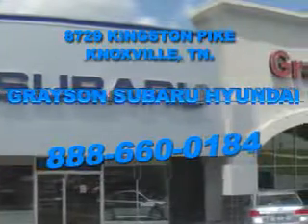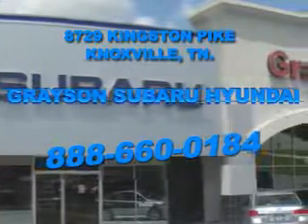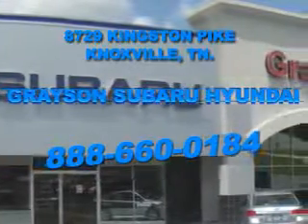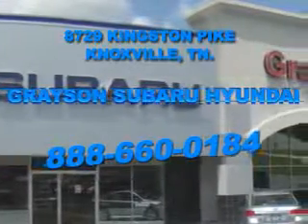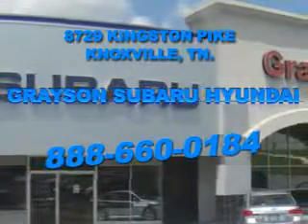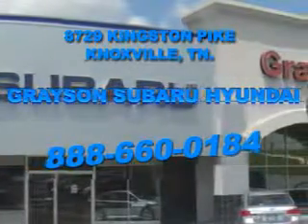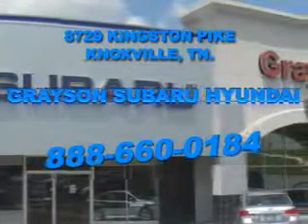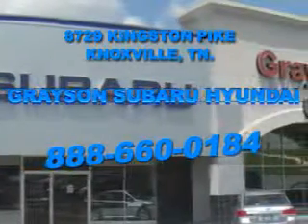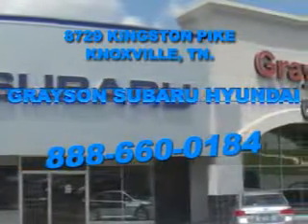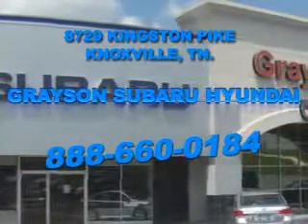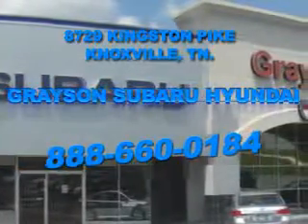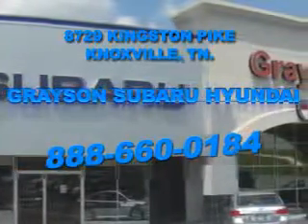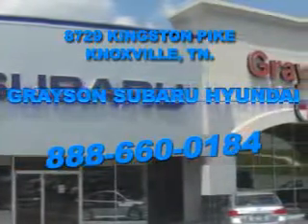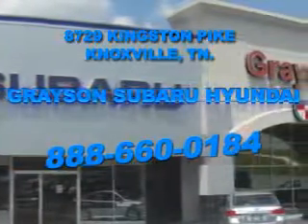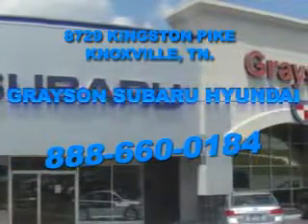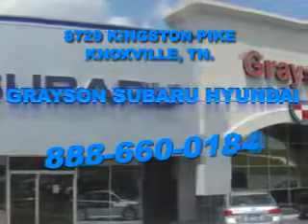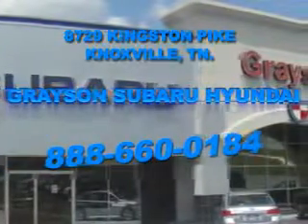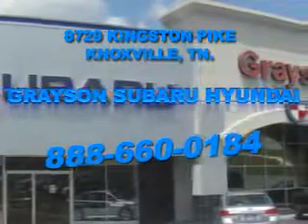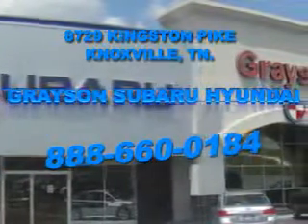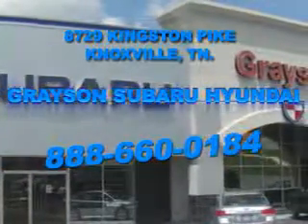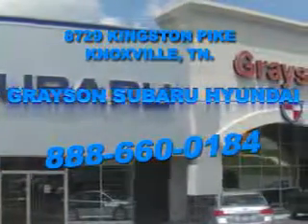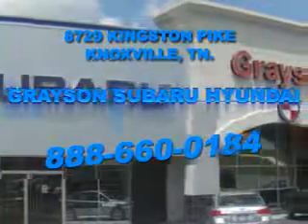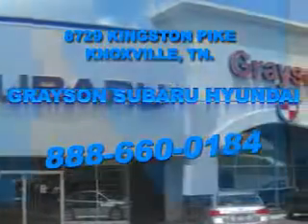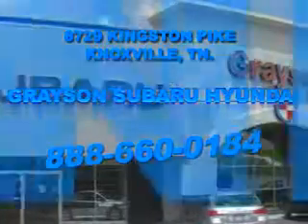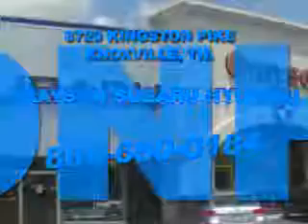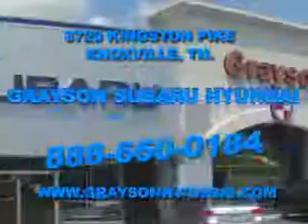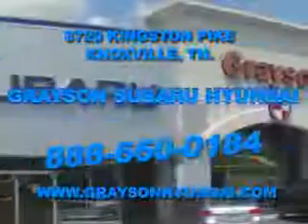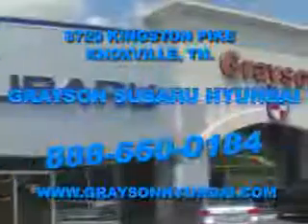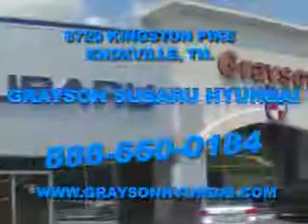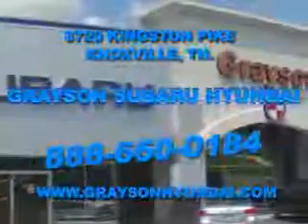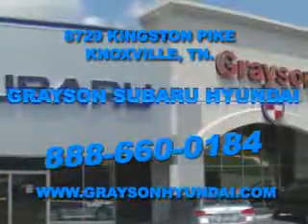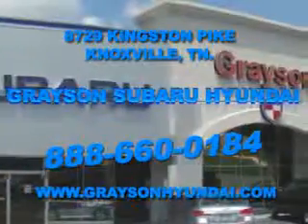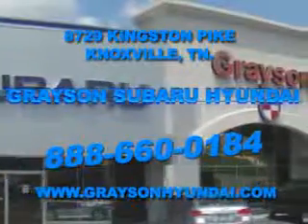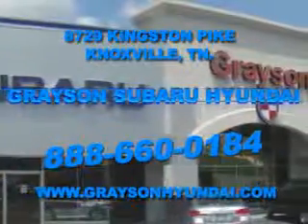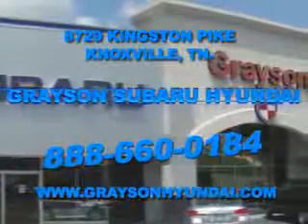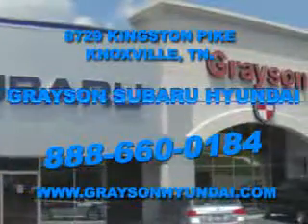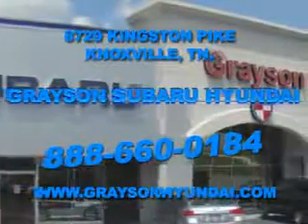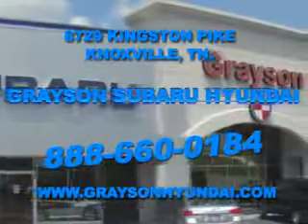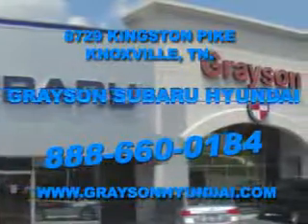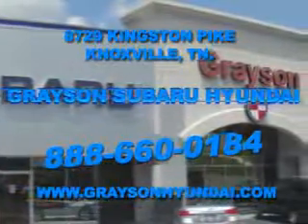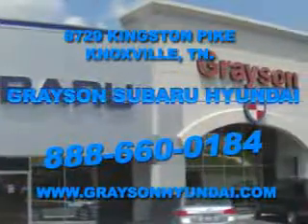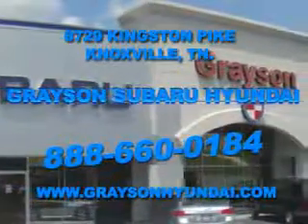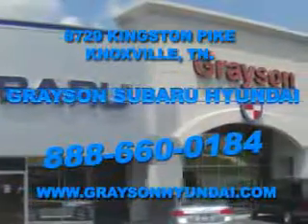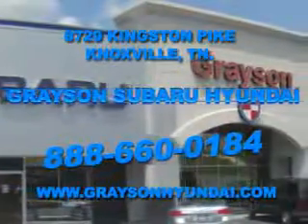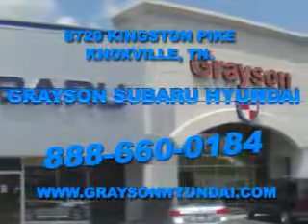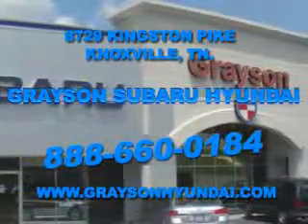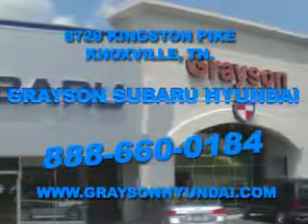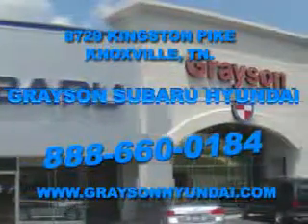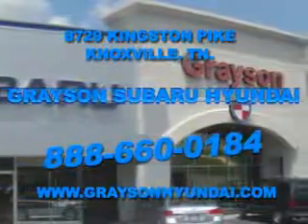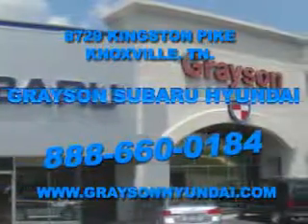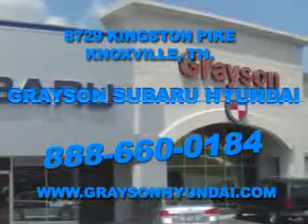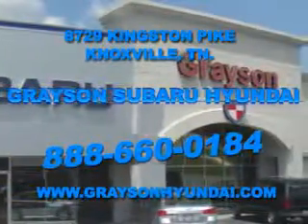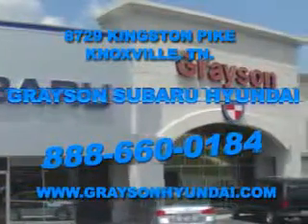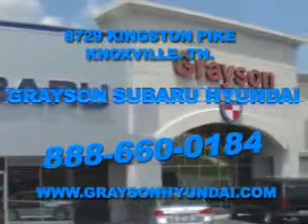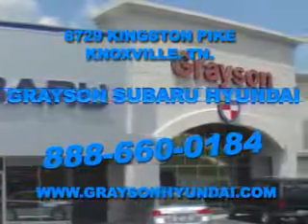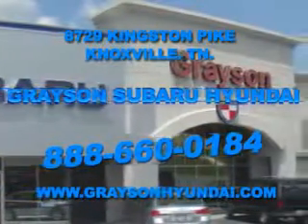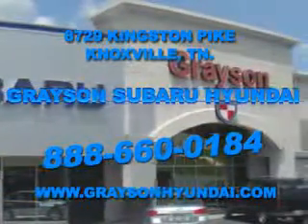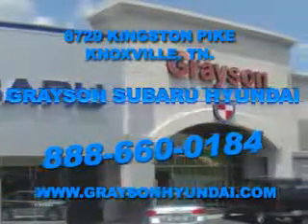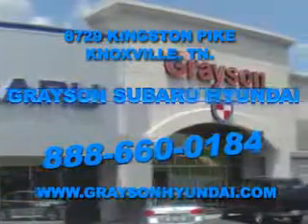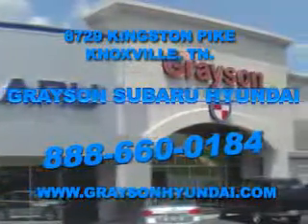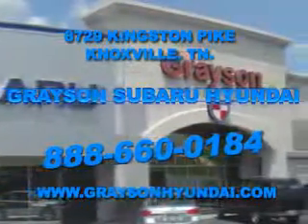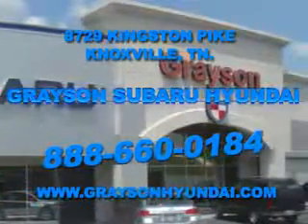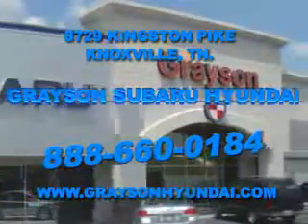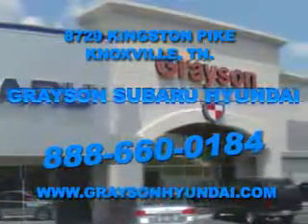For more information about our amazing inventory lineup, check us out online at www.graysonhyundai.com.